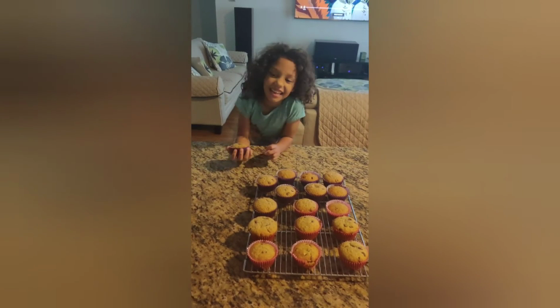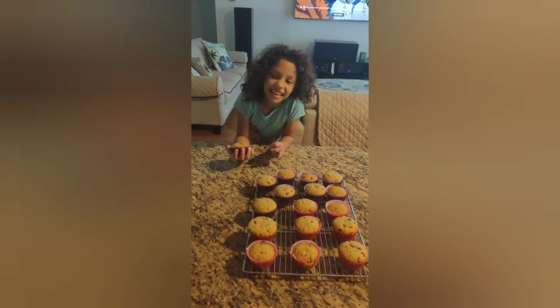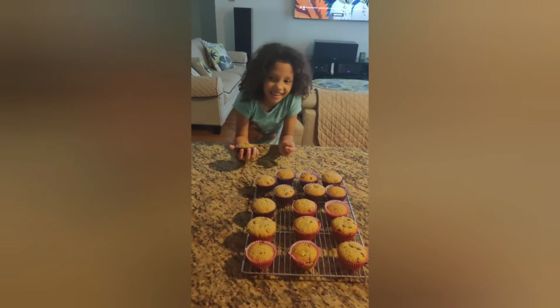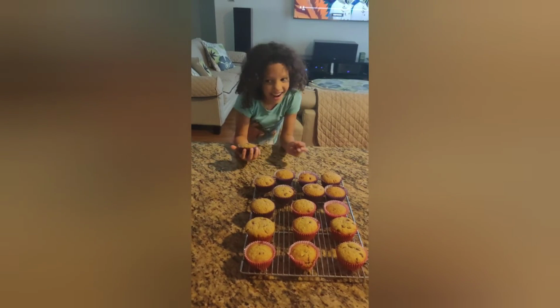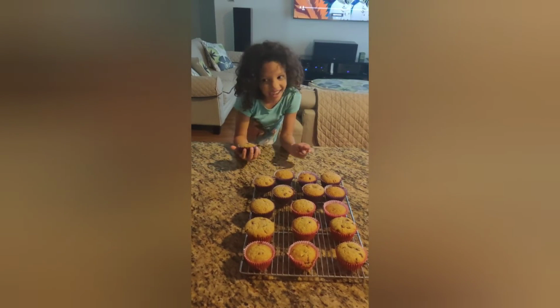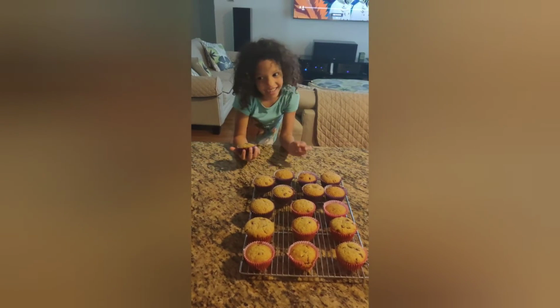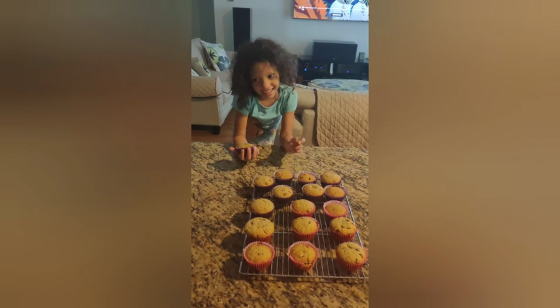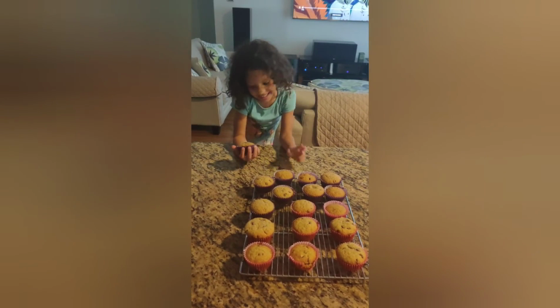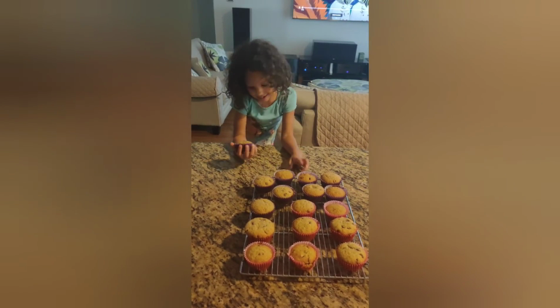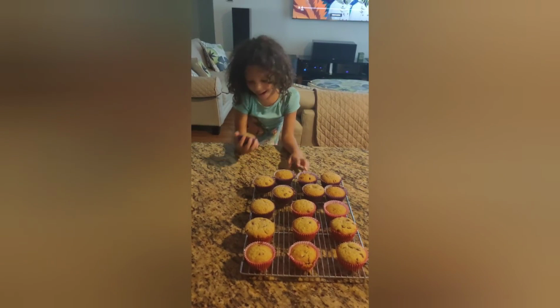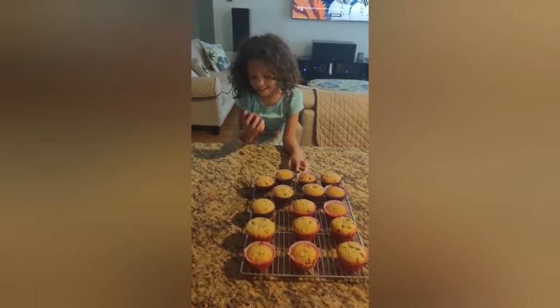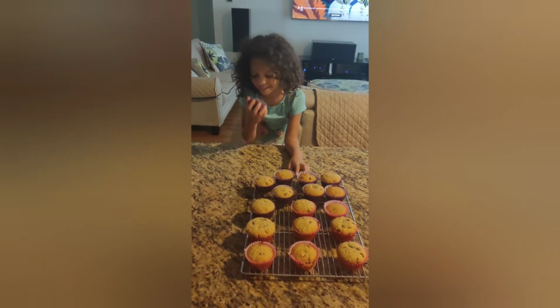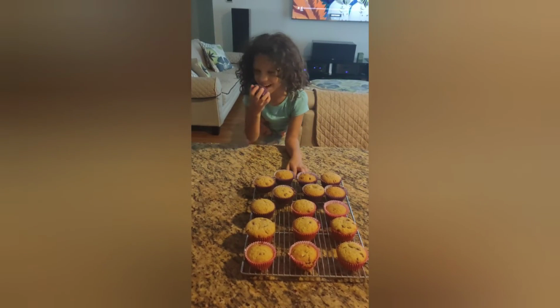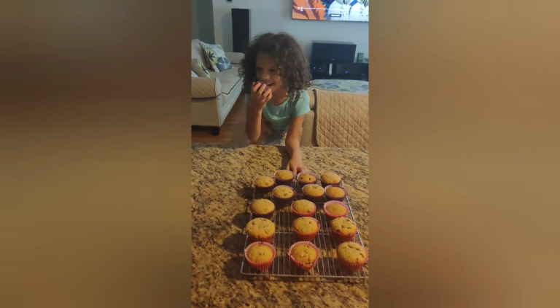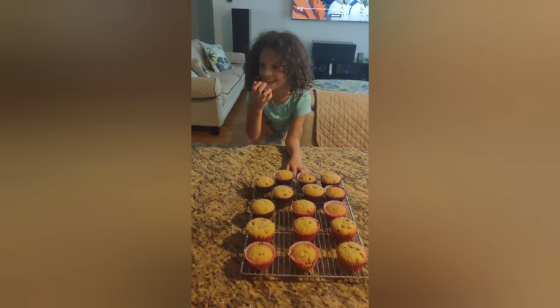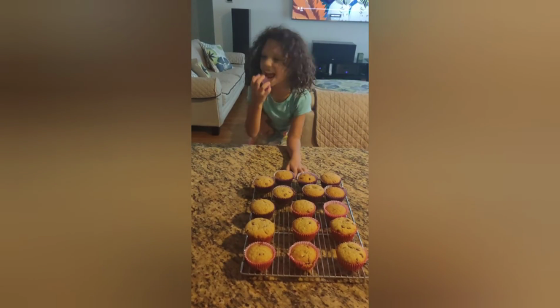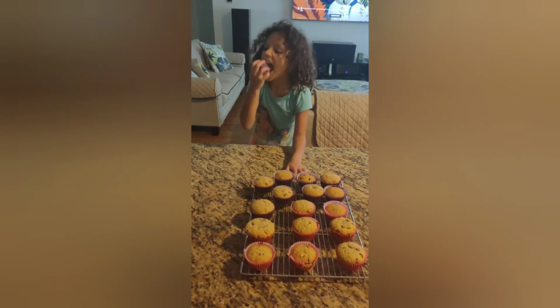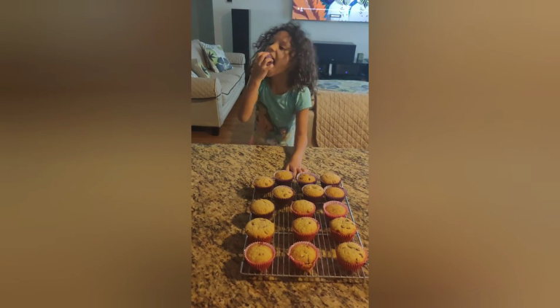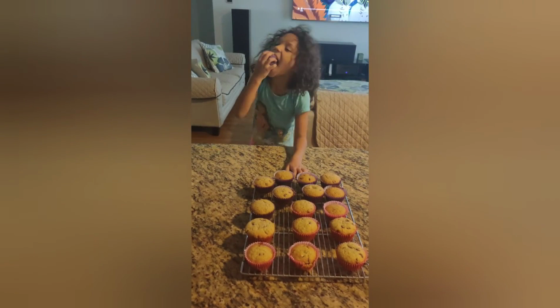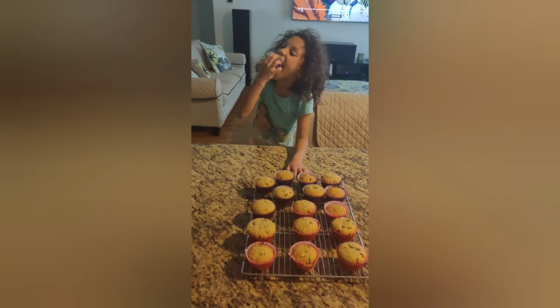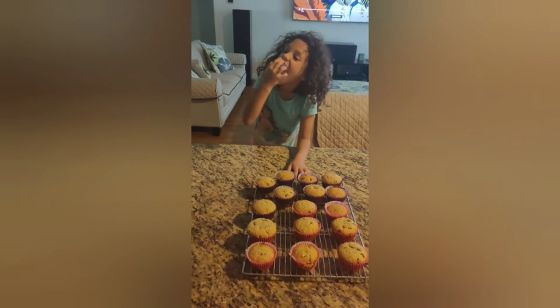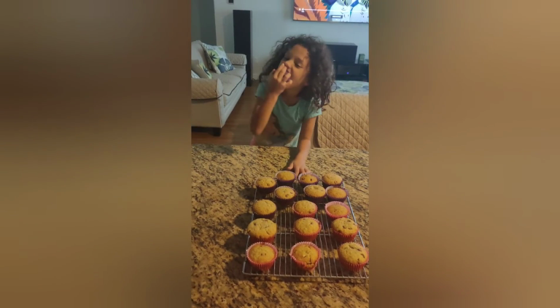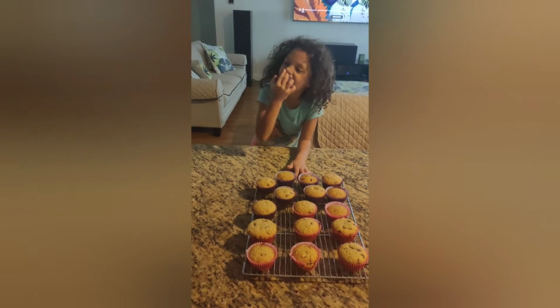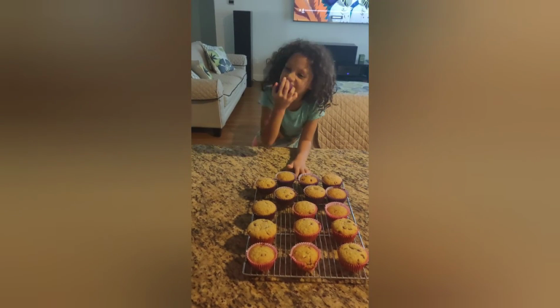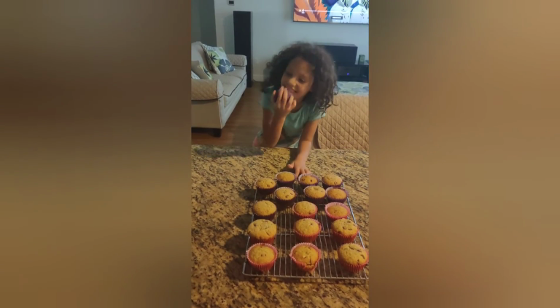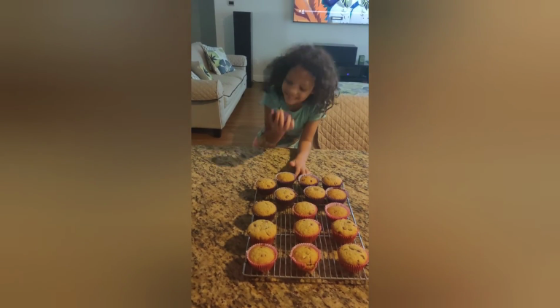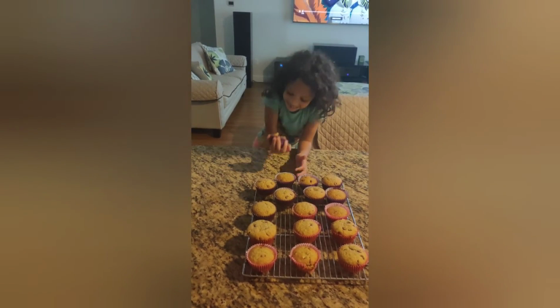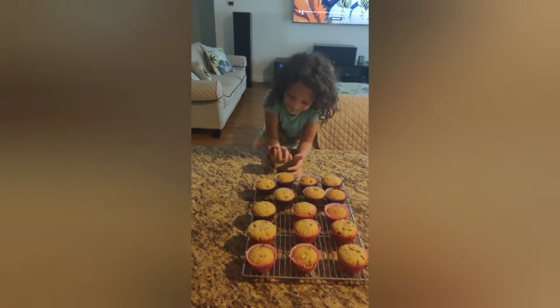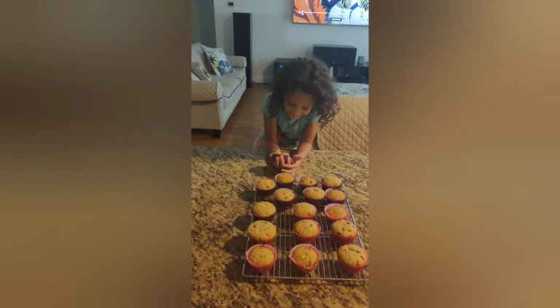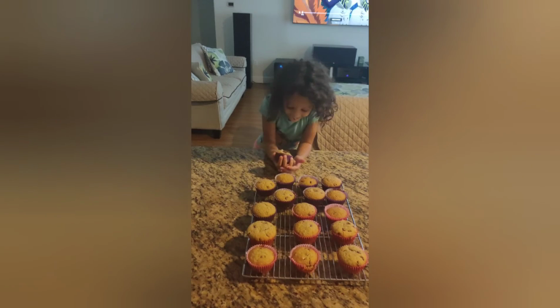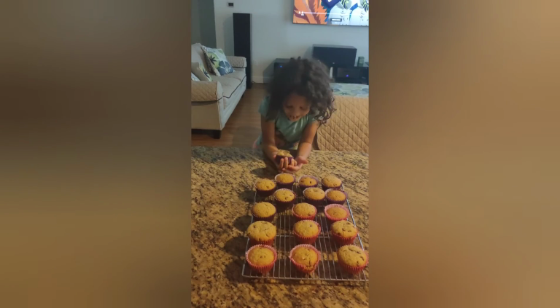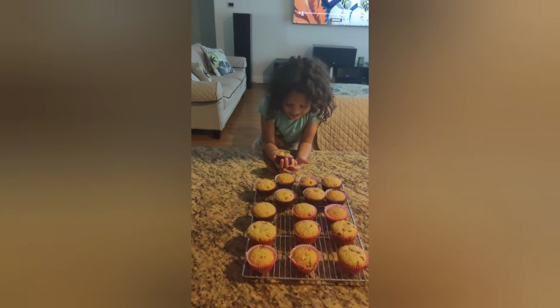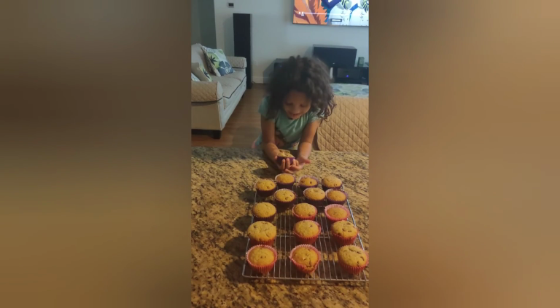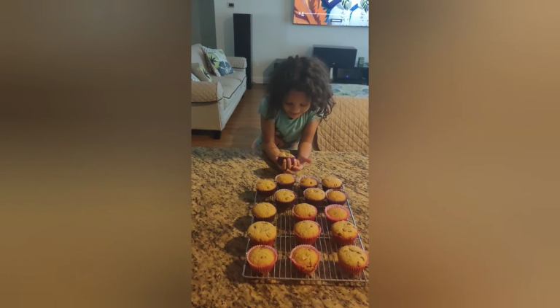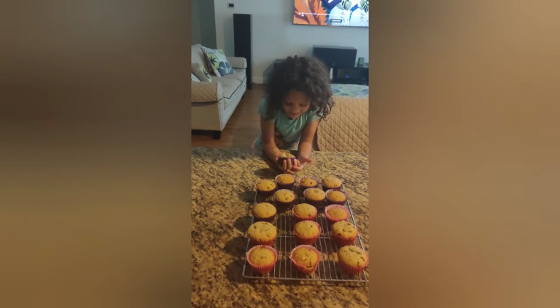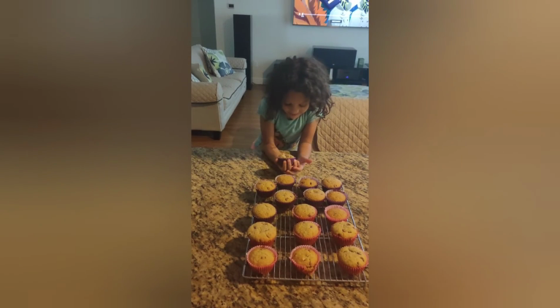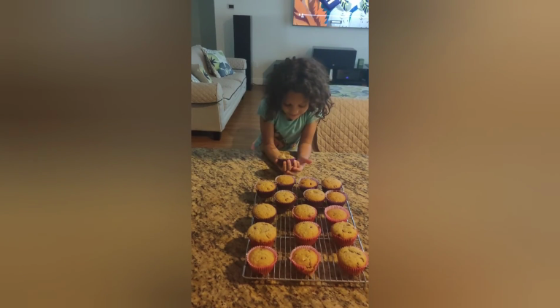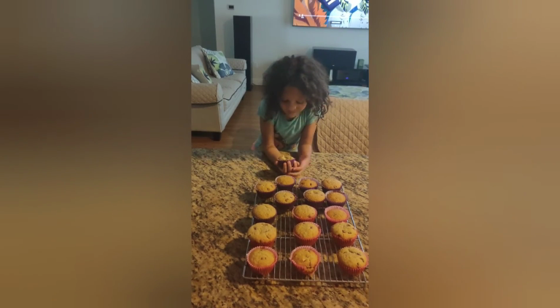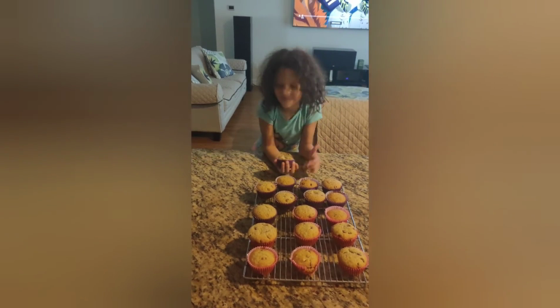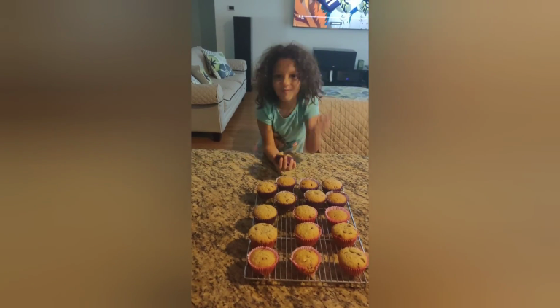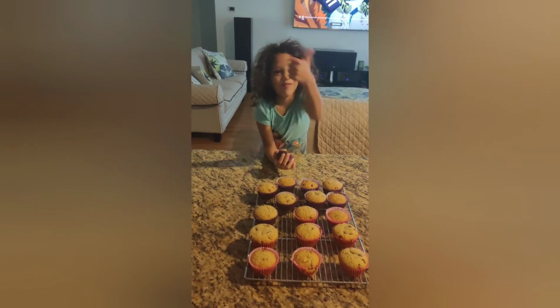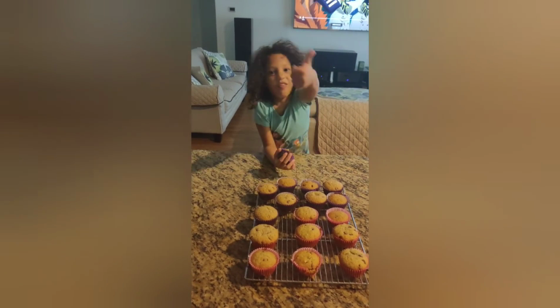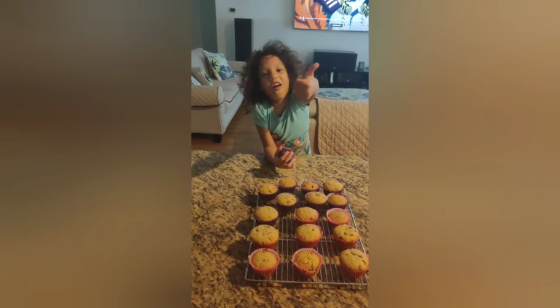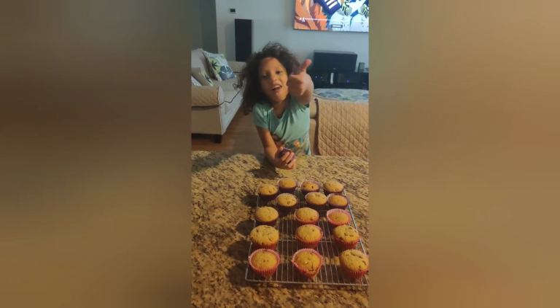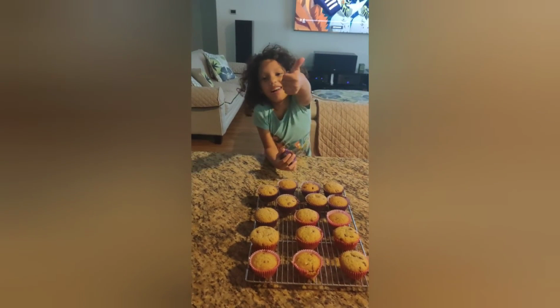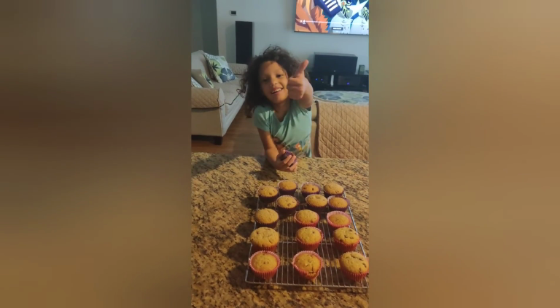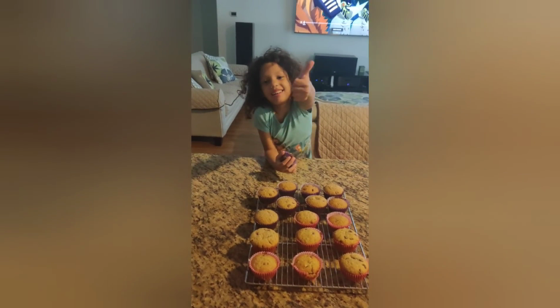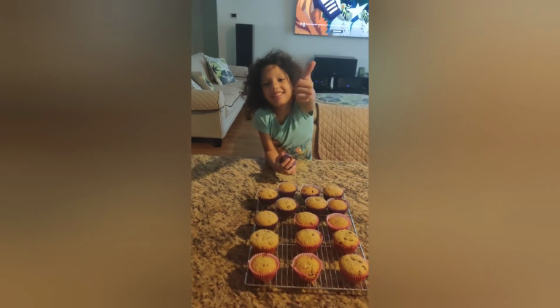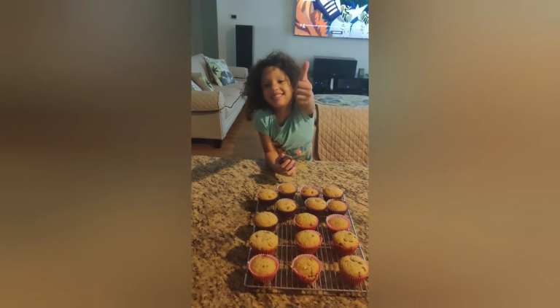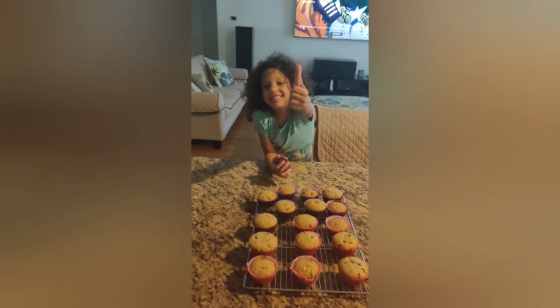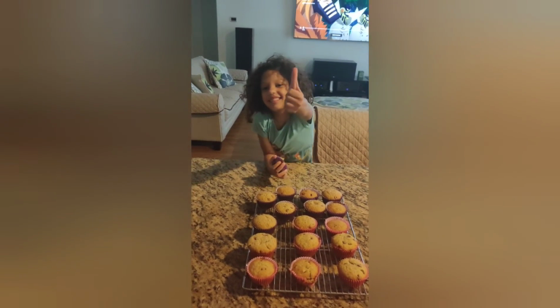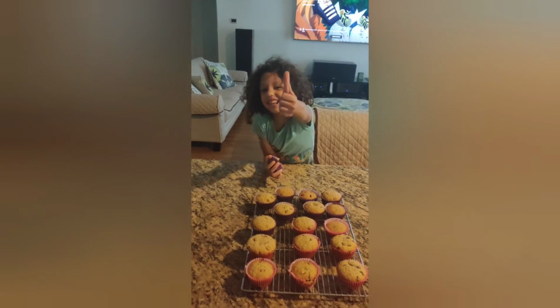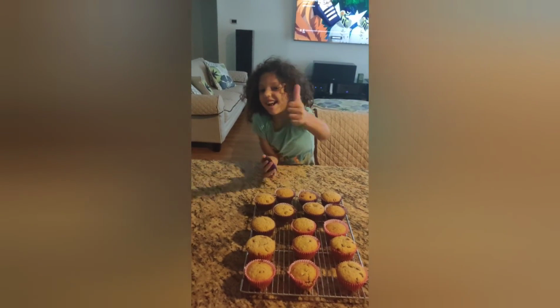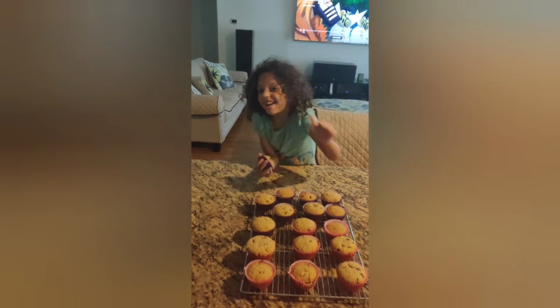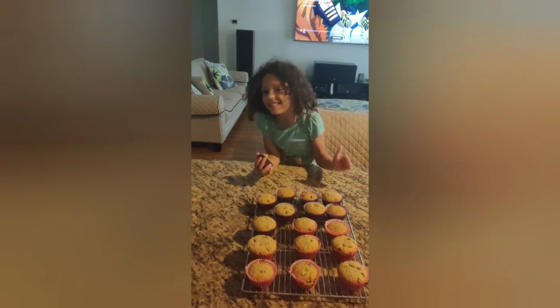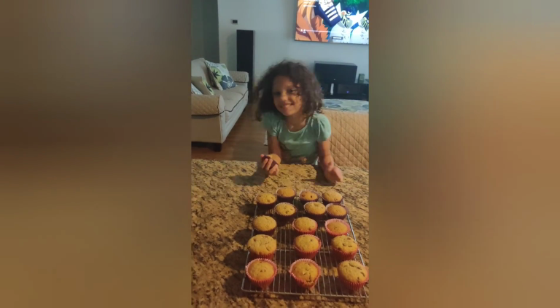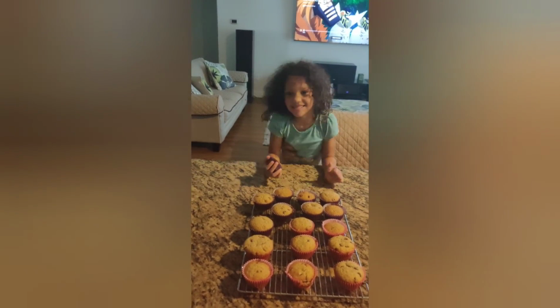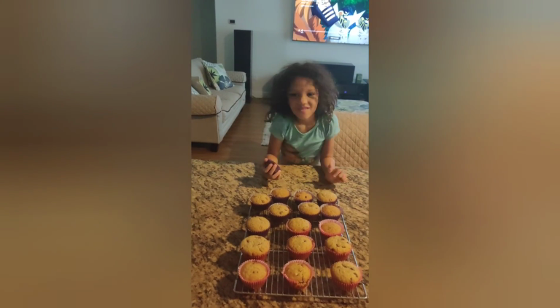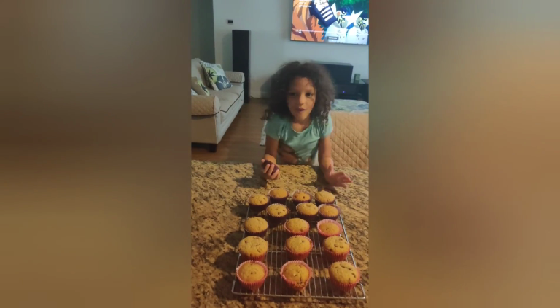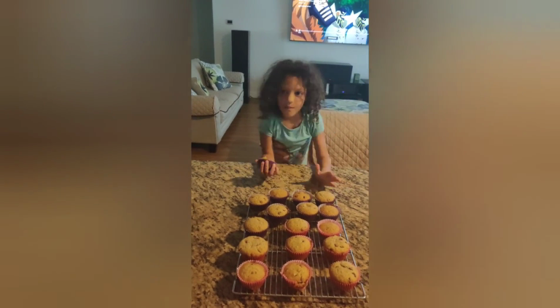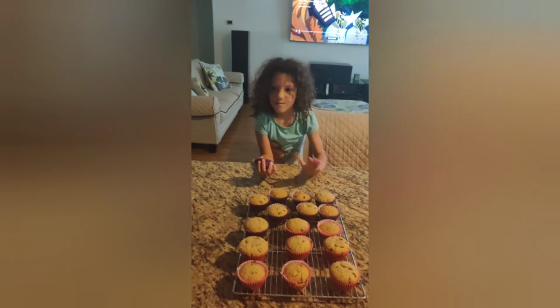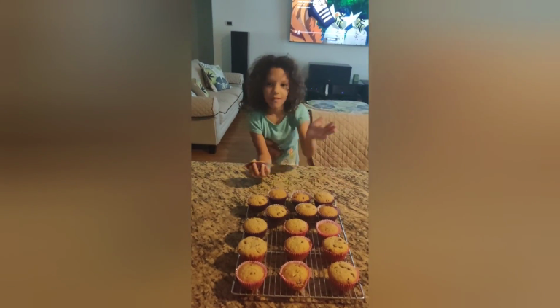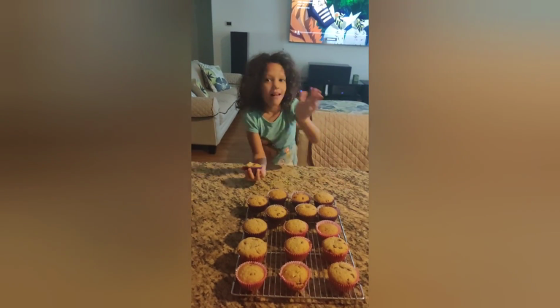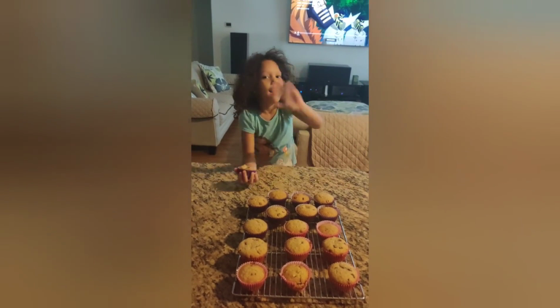And it smells super, super delicious. And I'm going to try one. Bye.